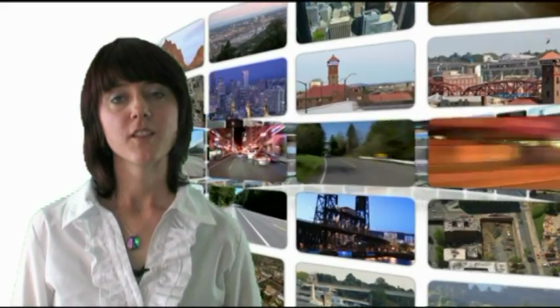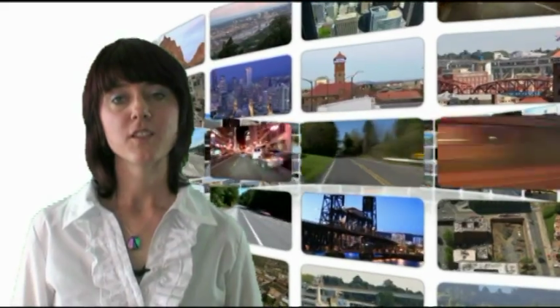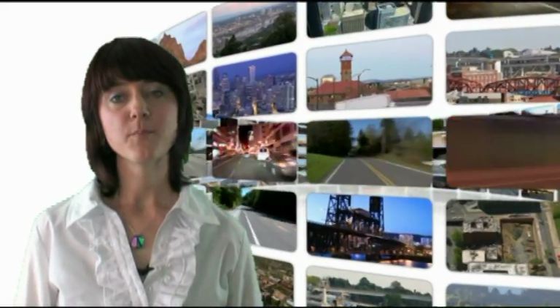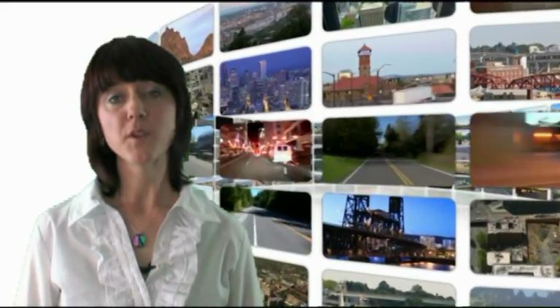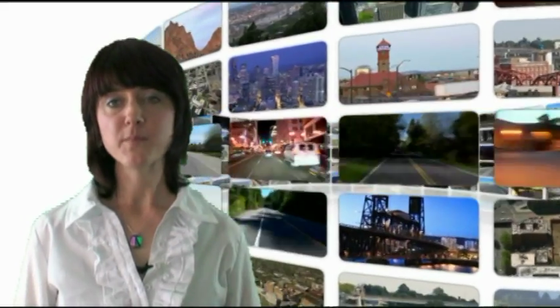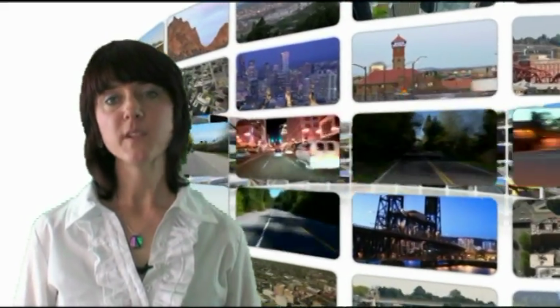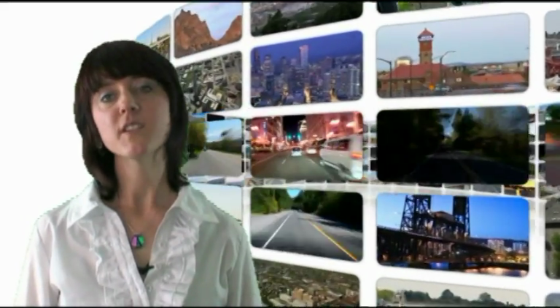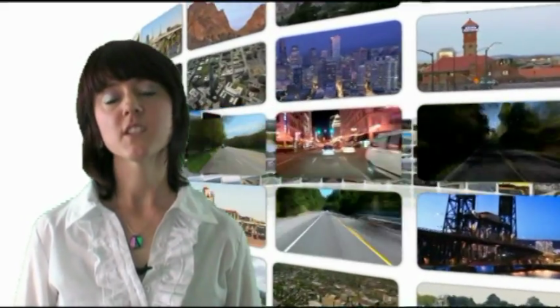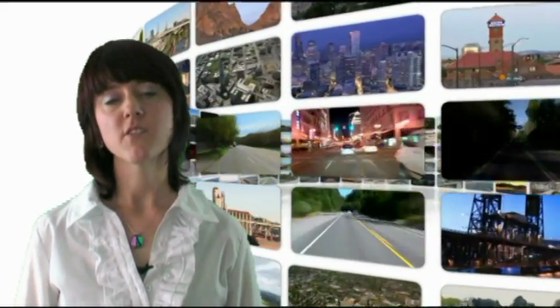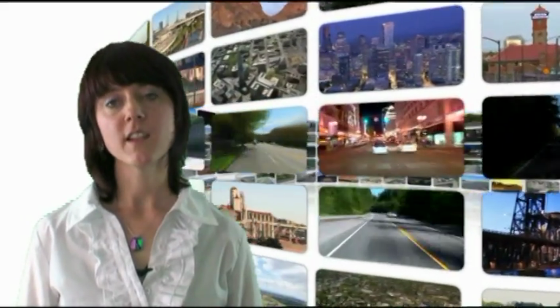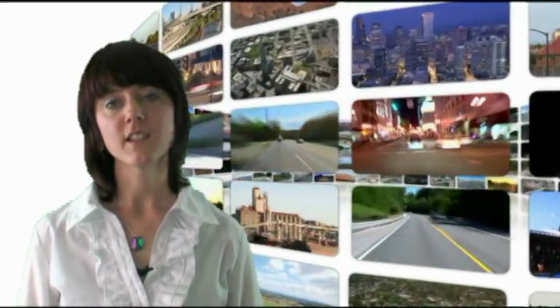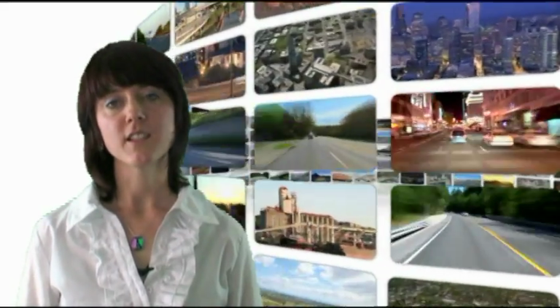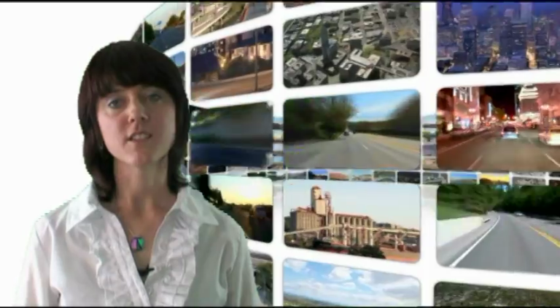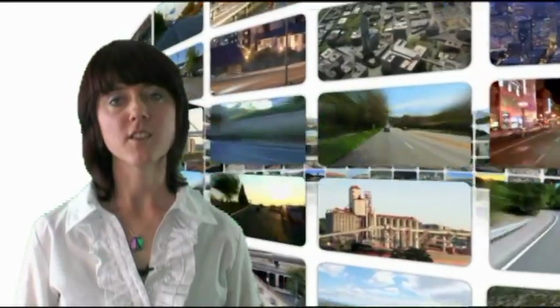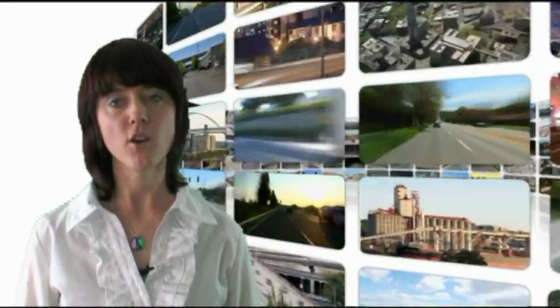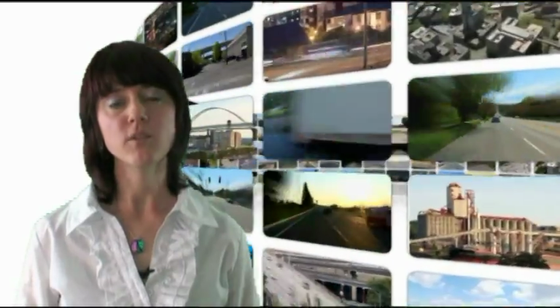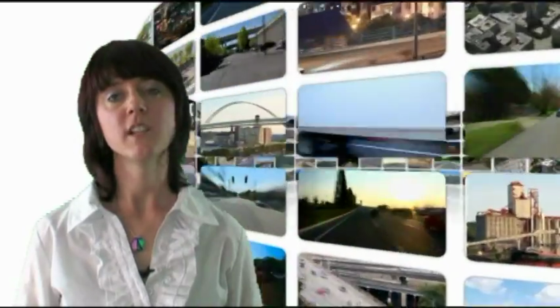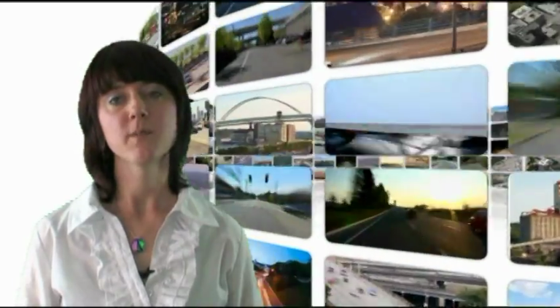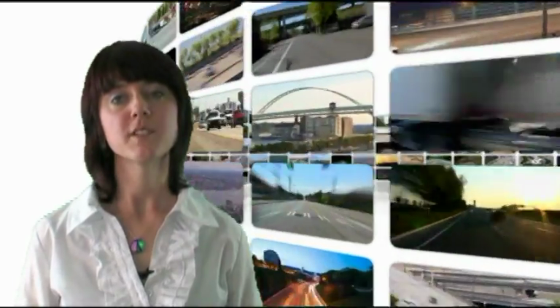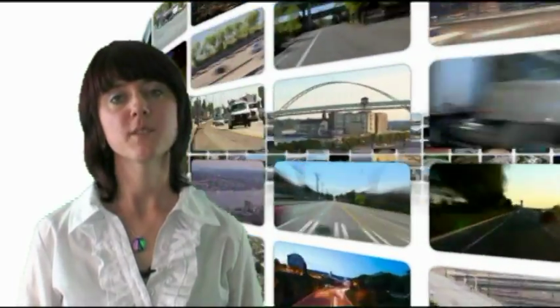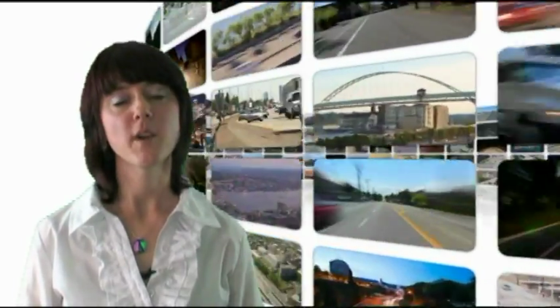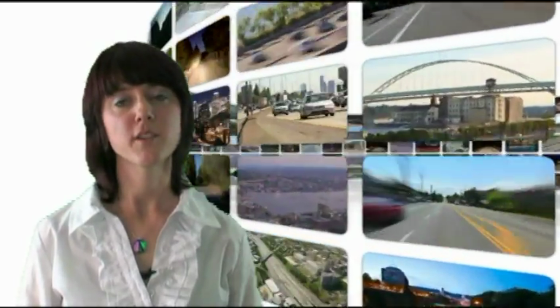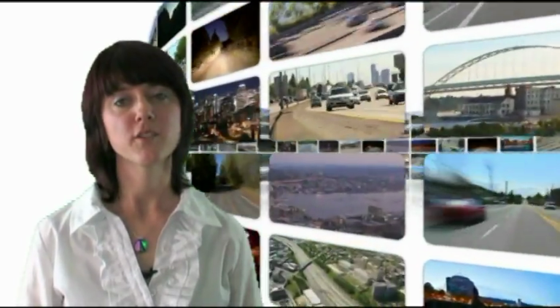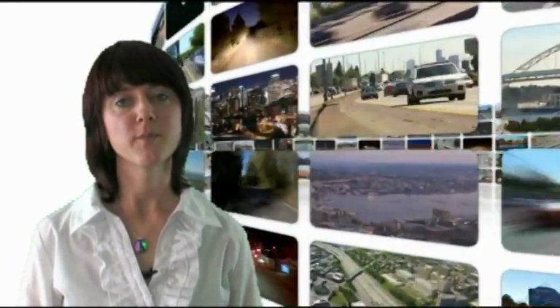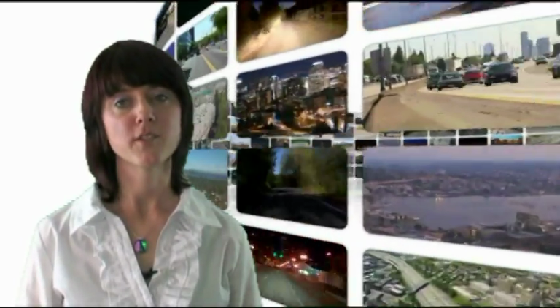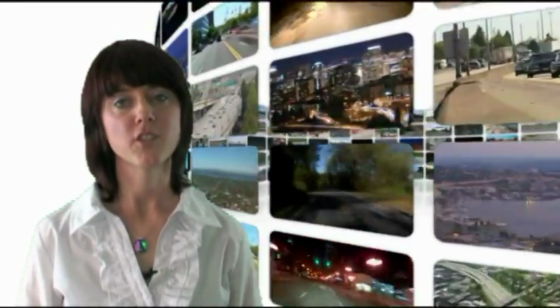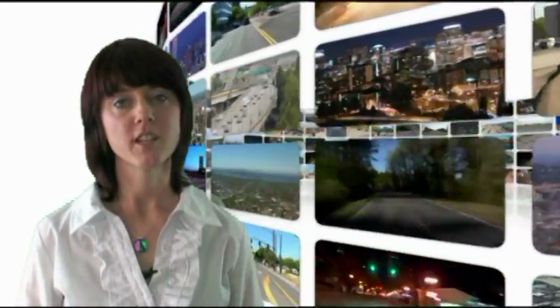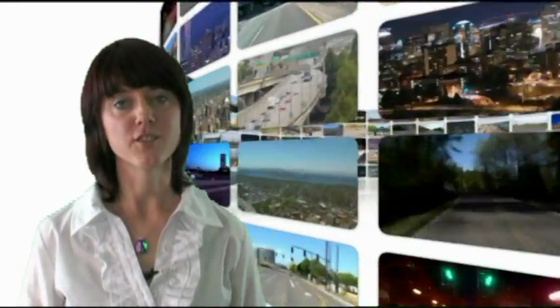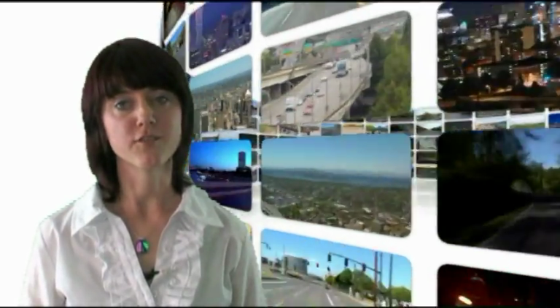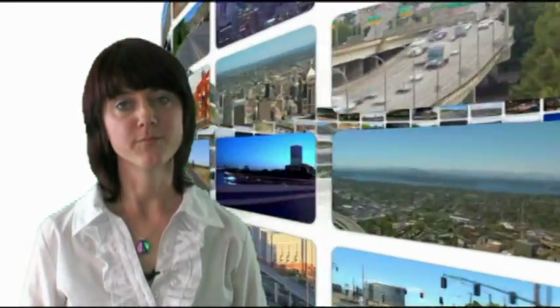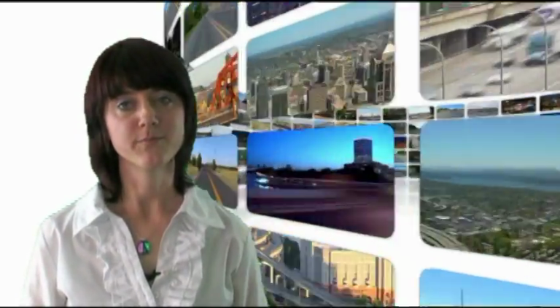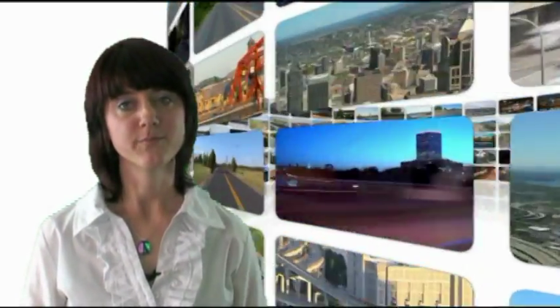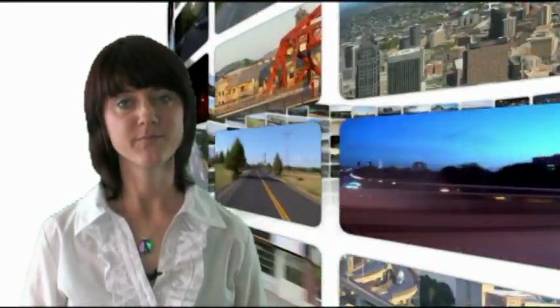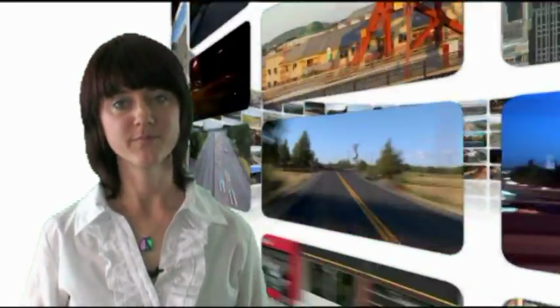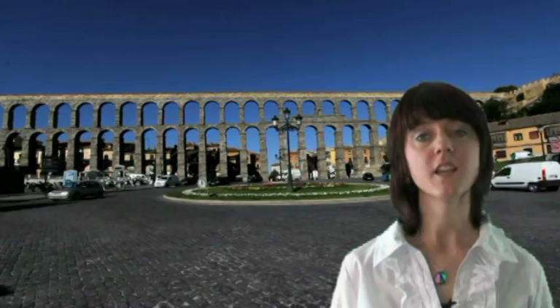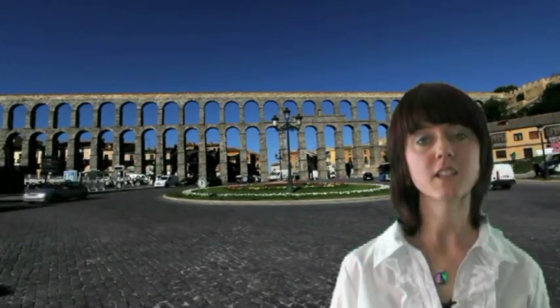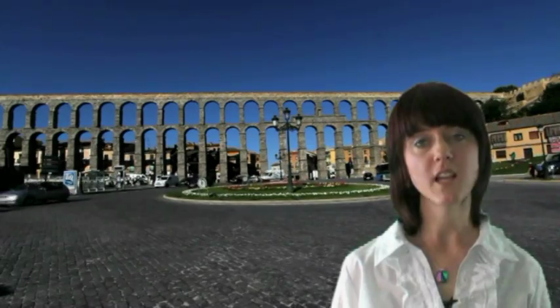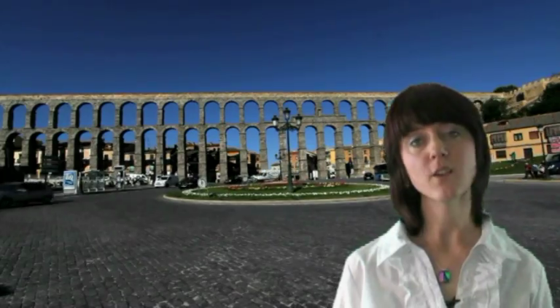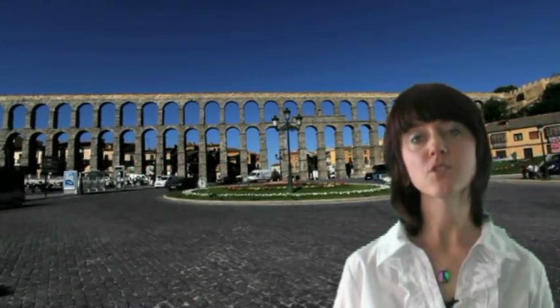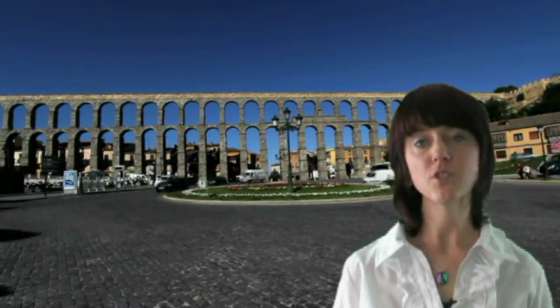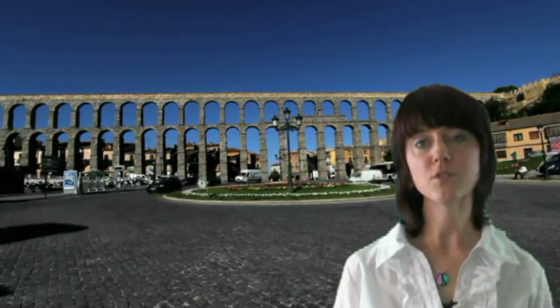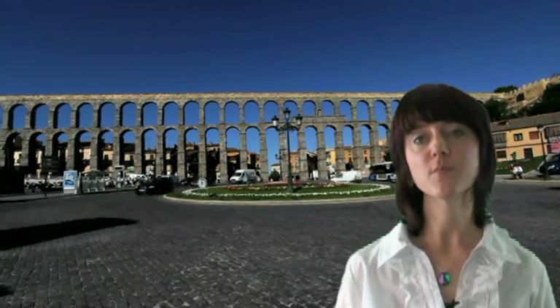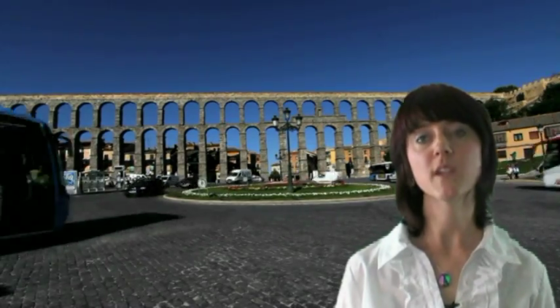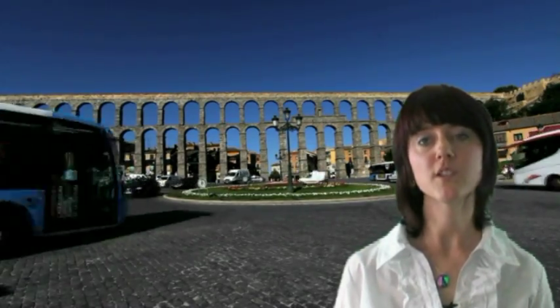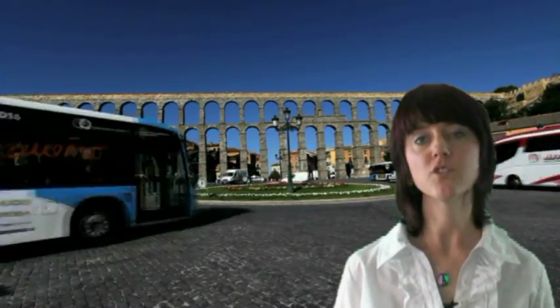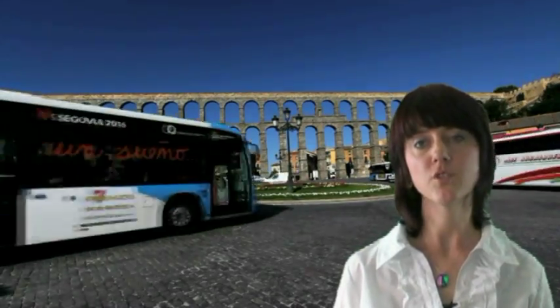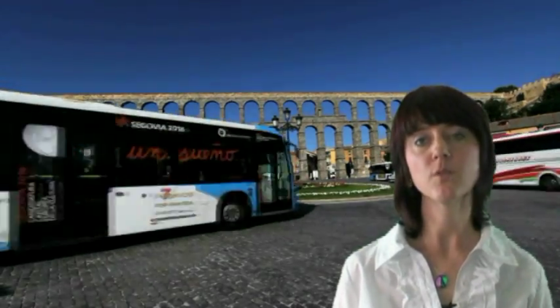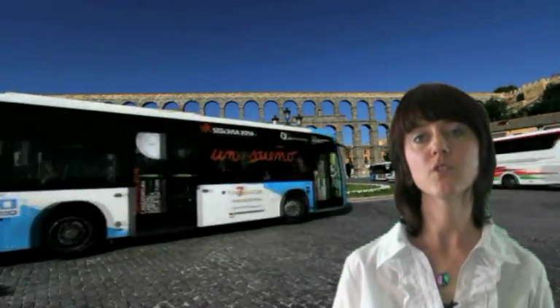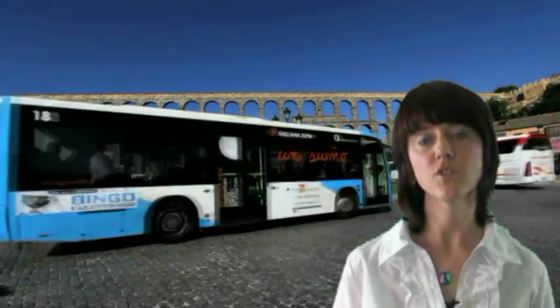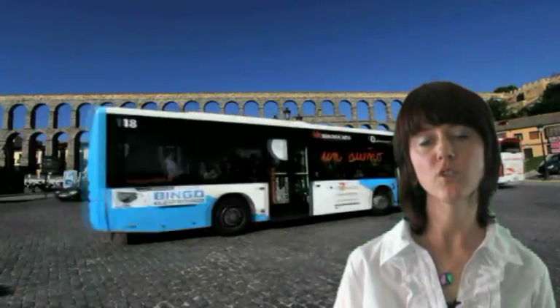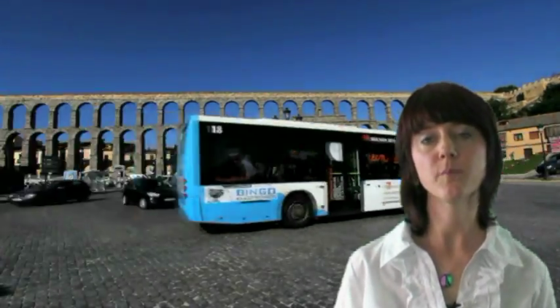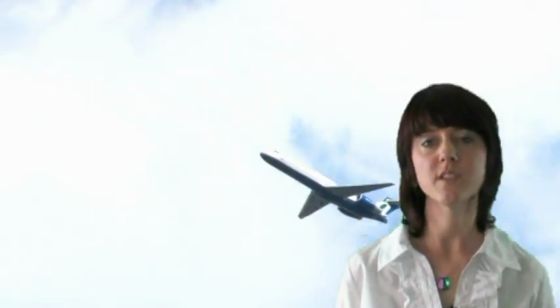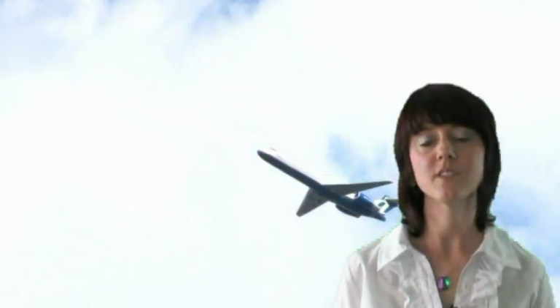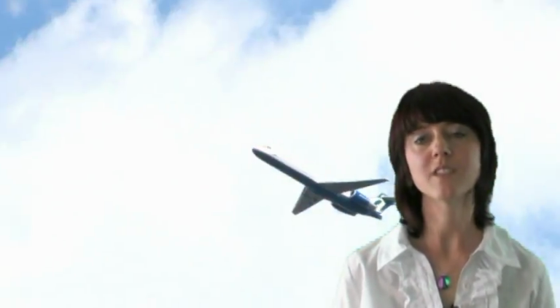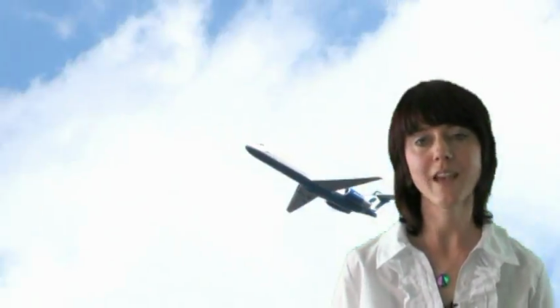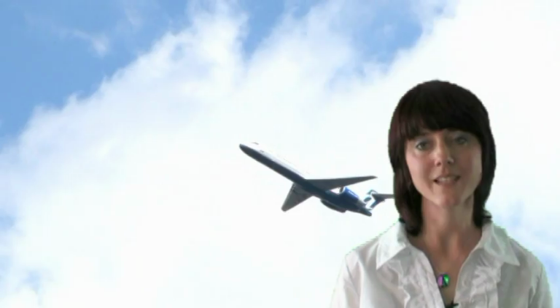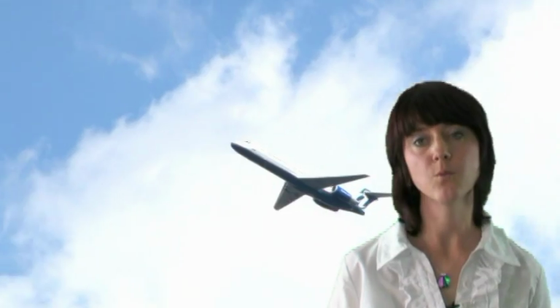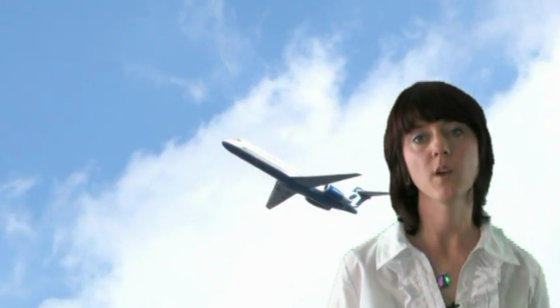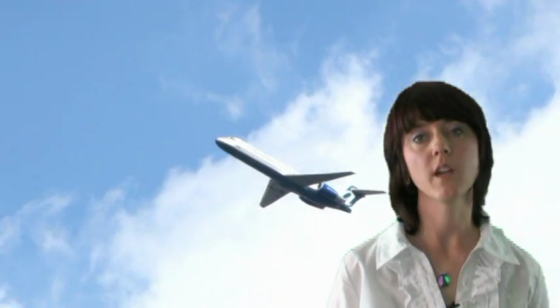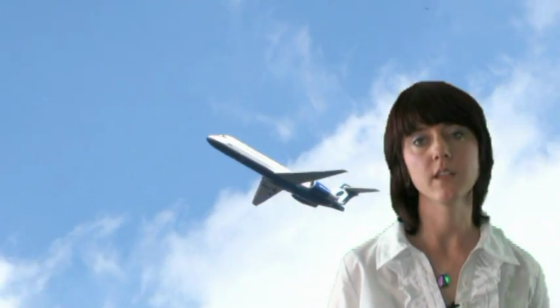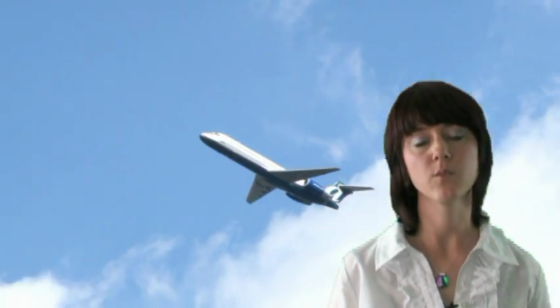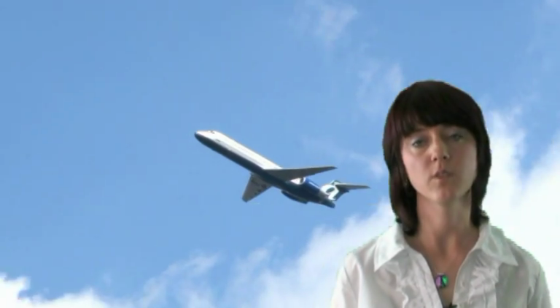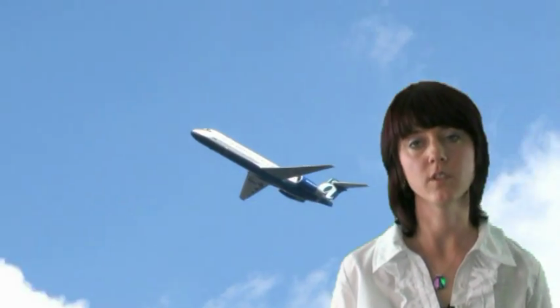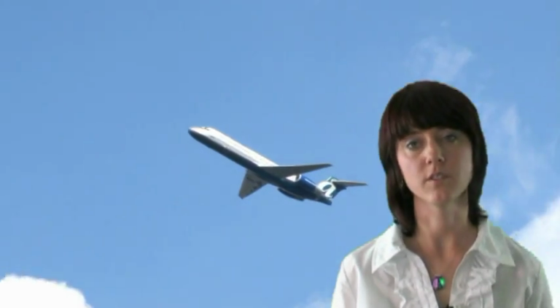The possibilities are endless and only limited by your imagination. It allows you to place you and your business anywhere in the world.